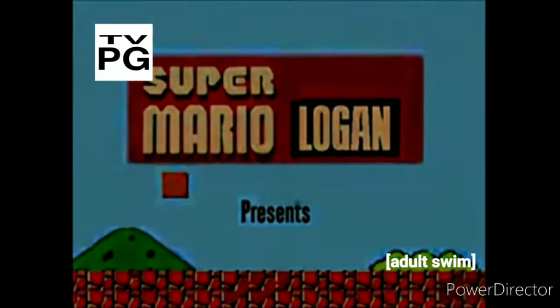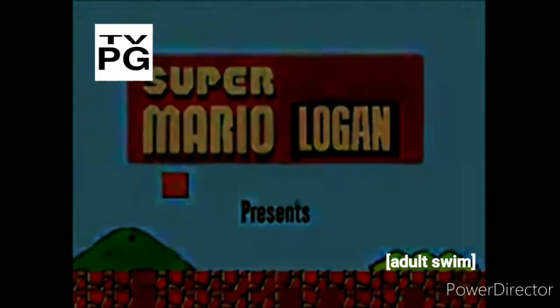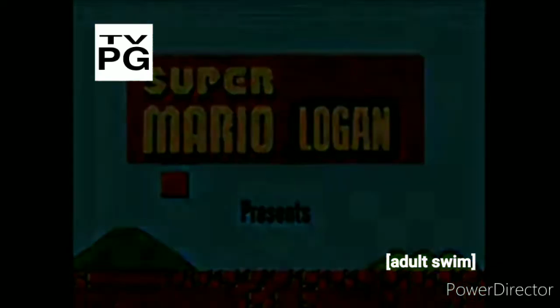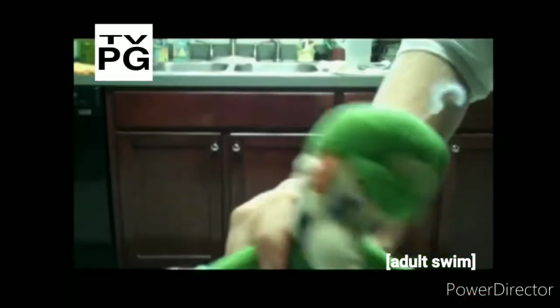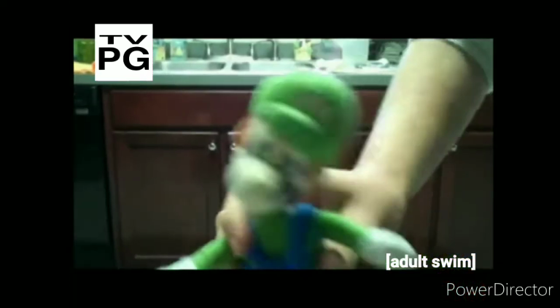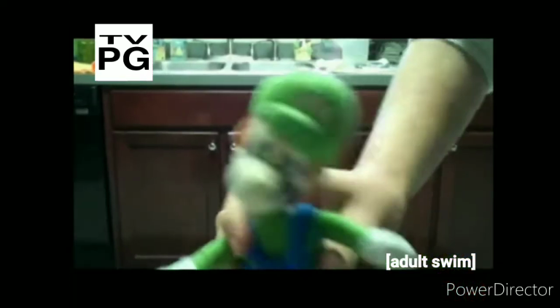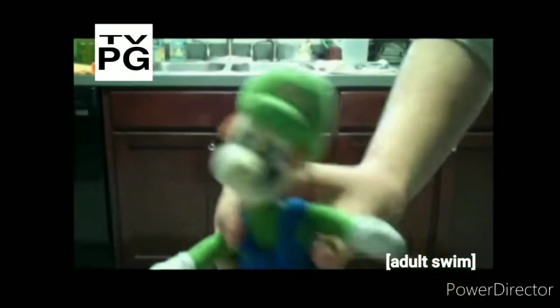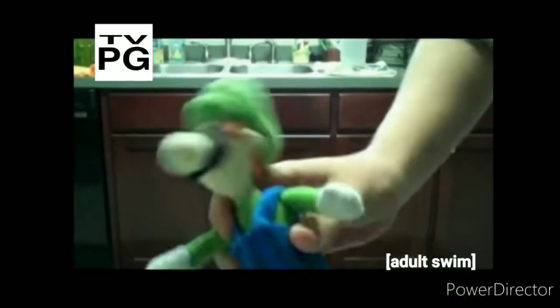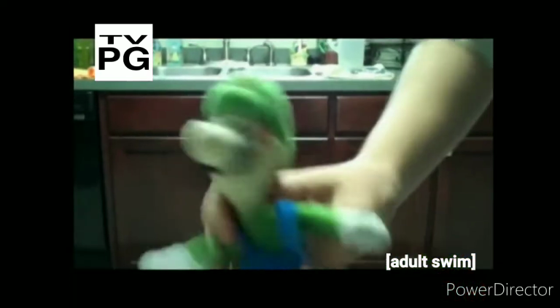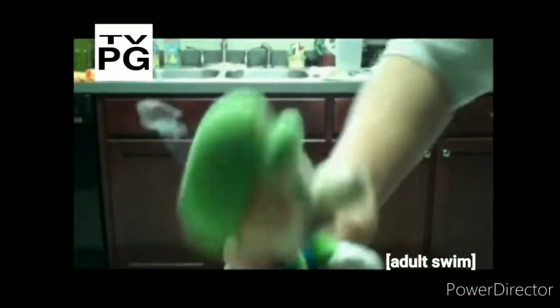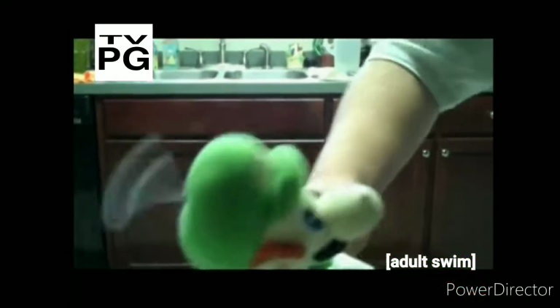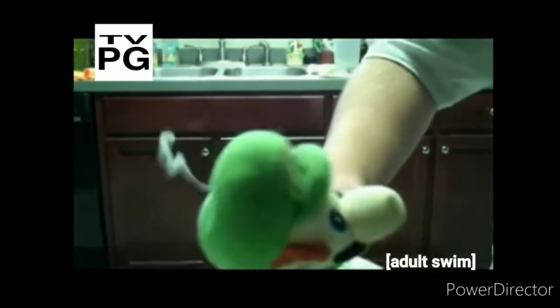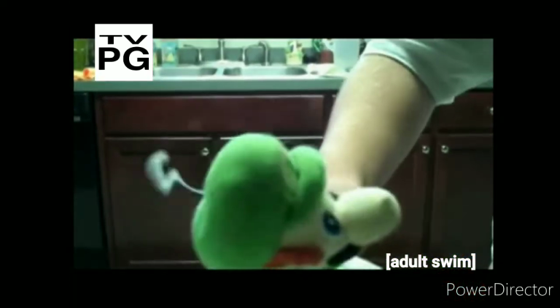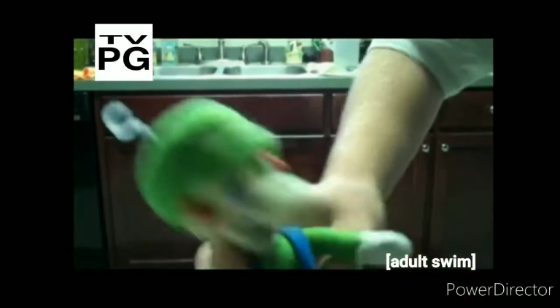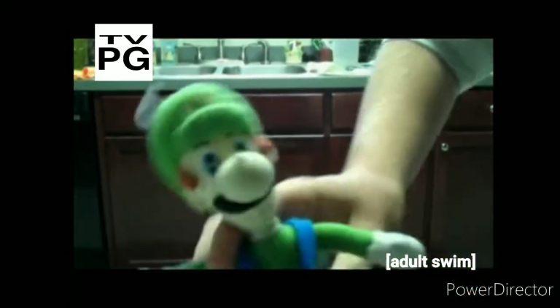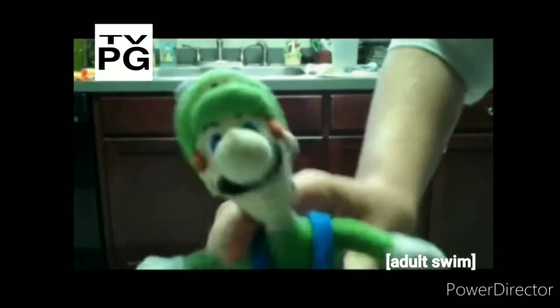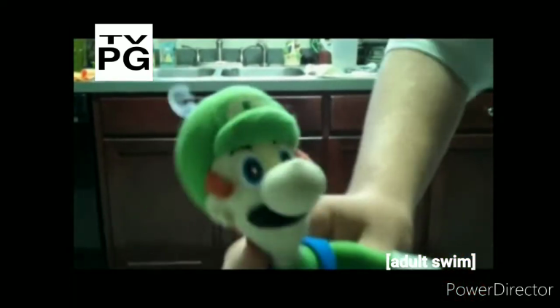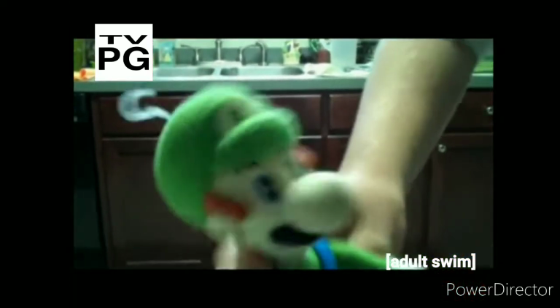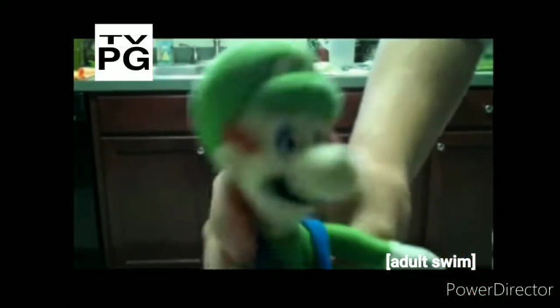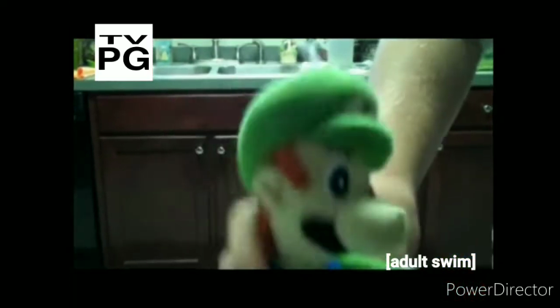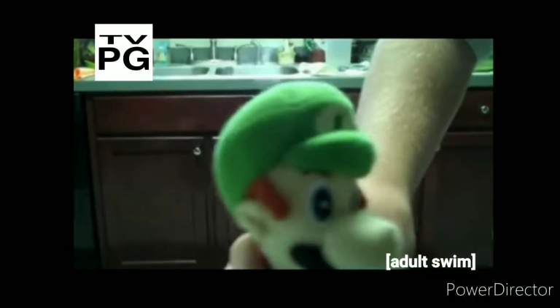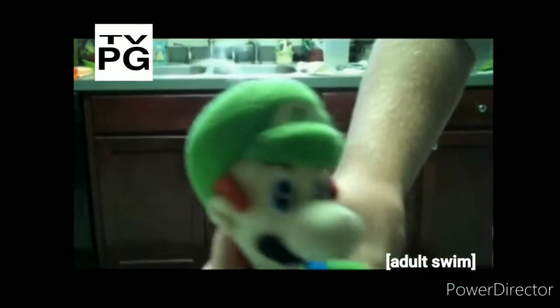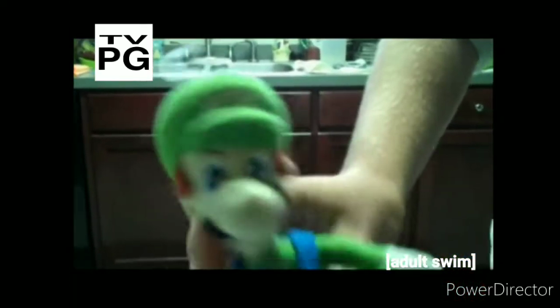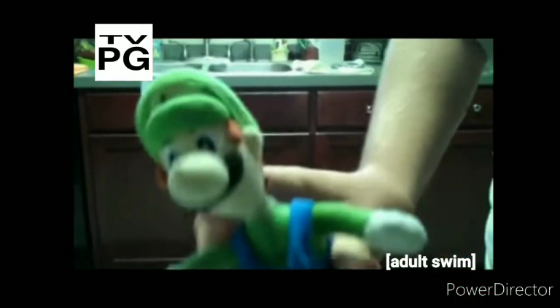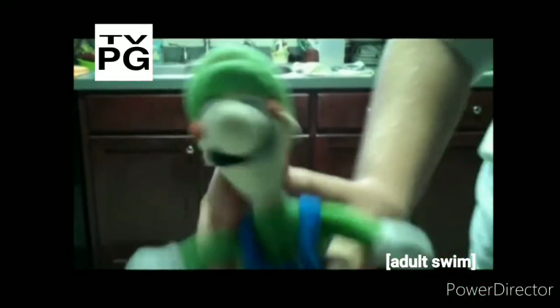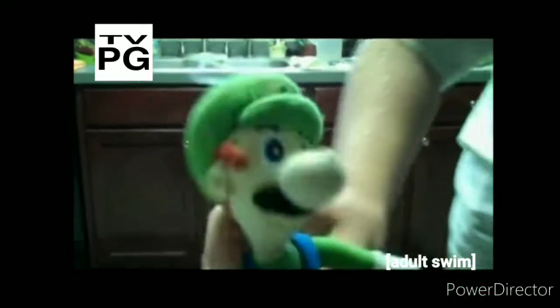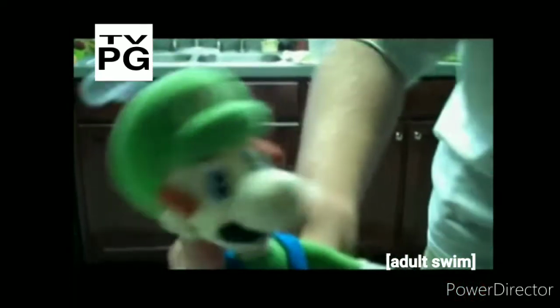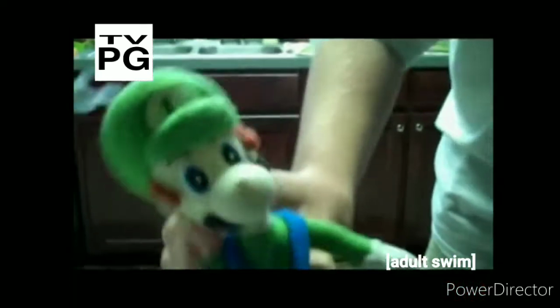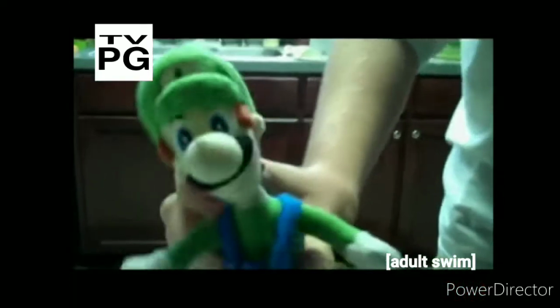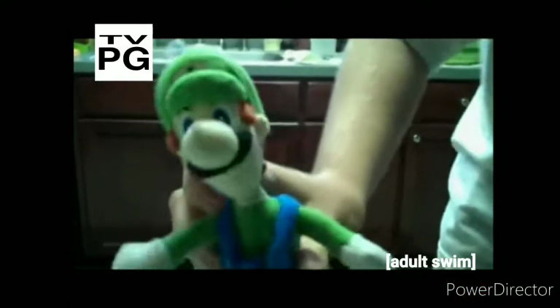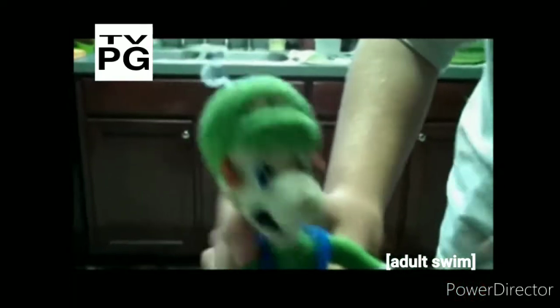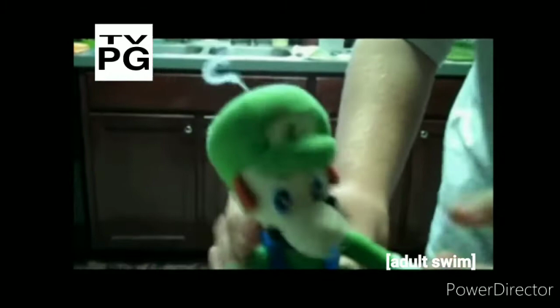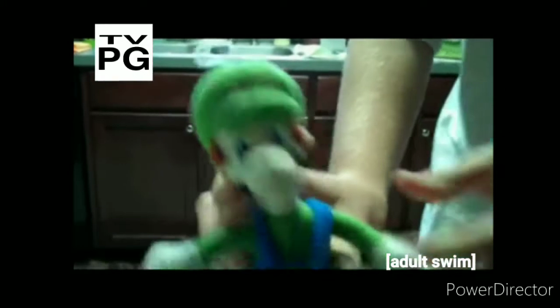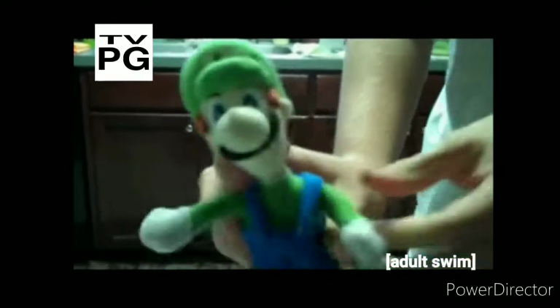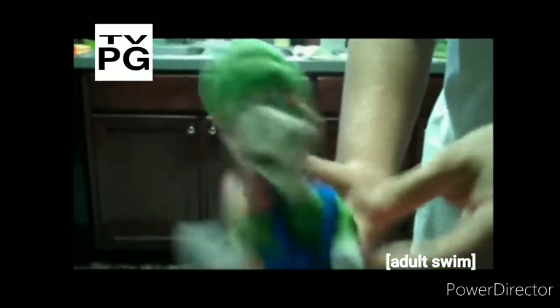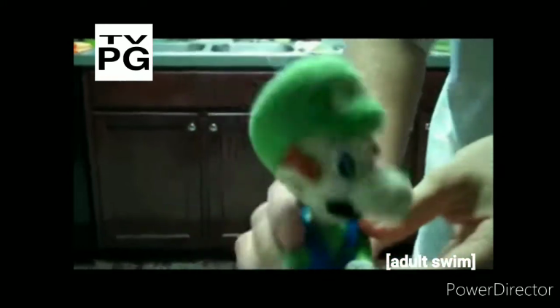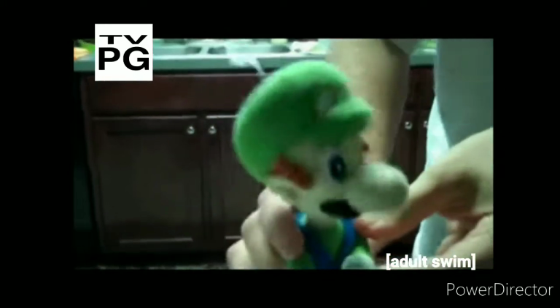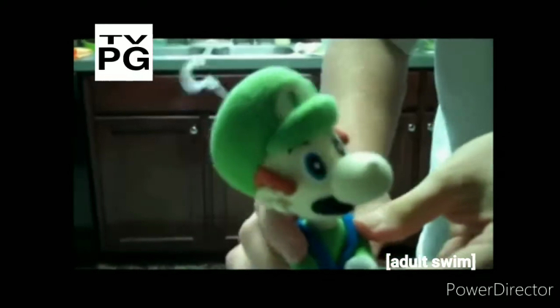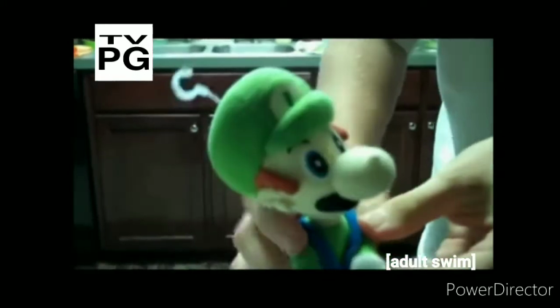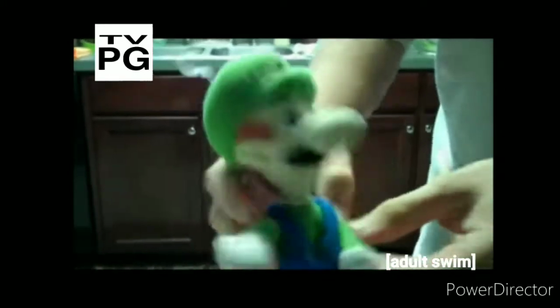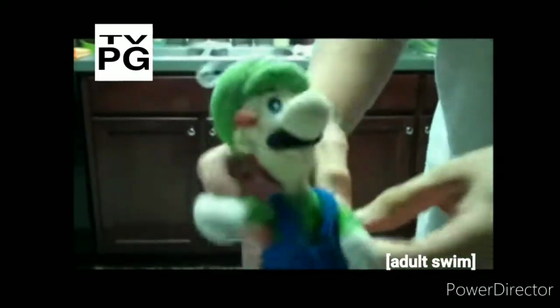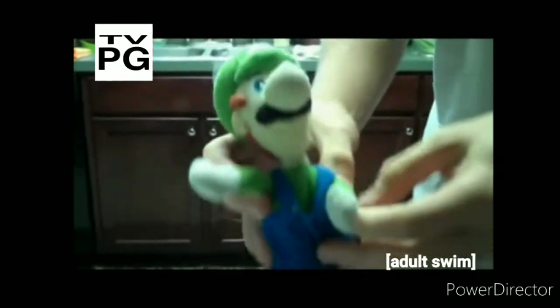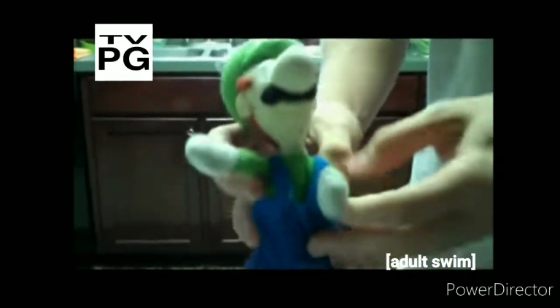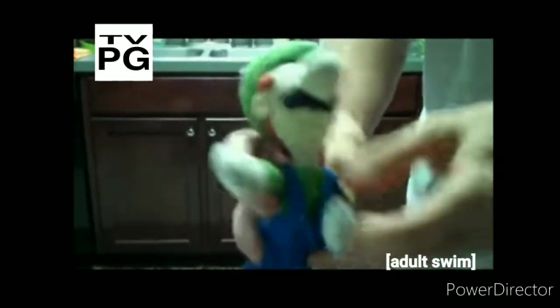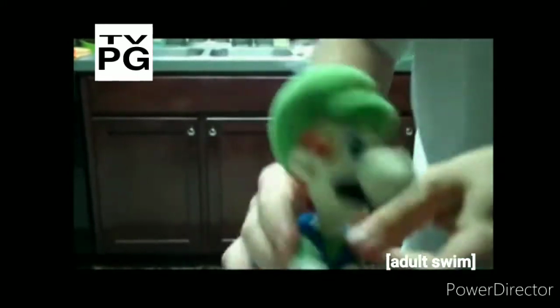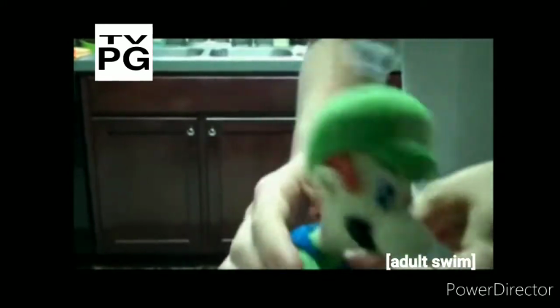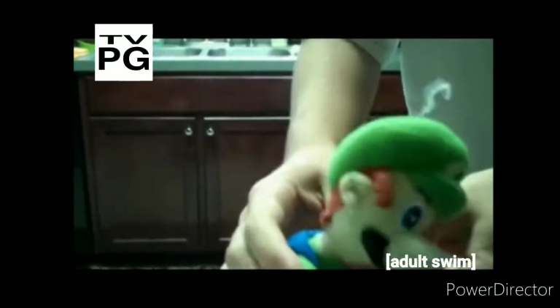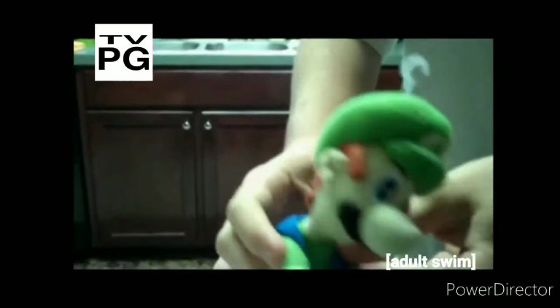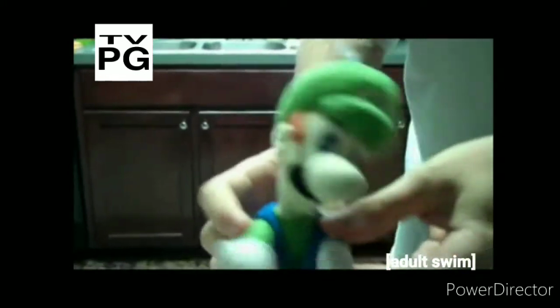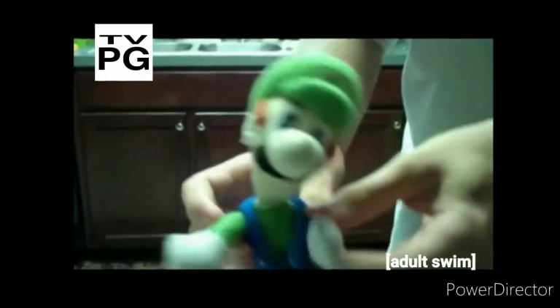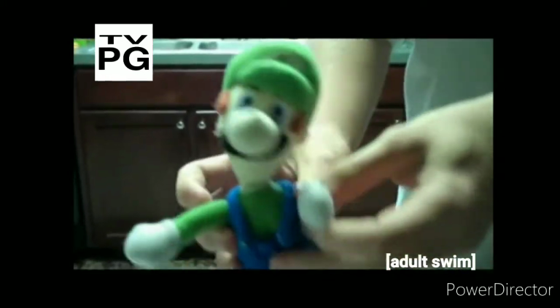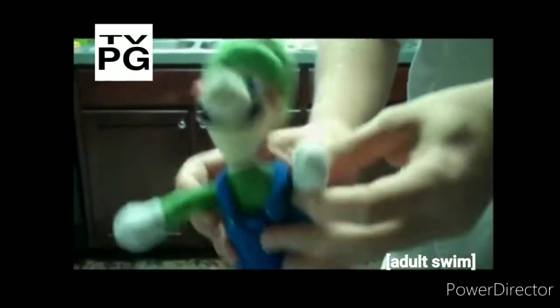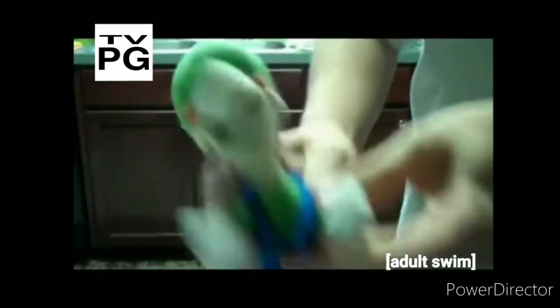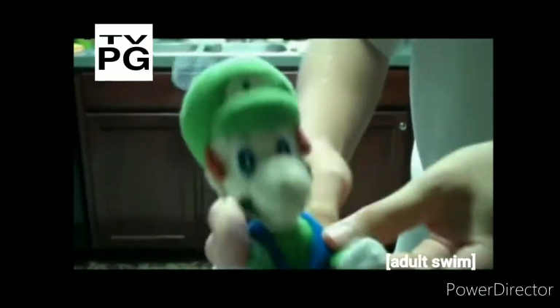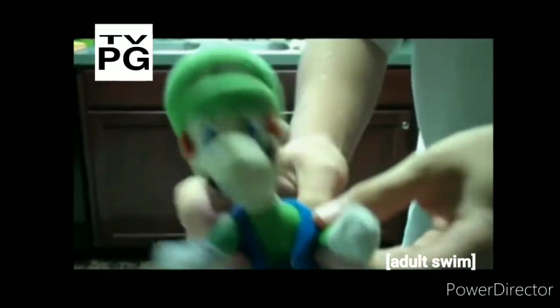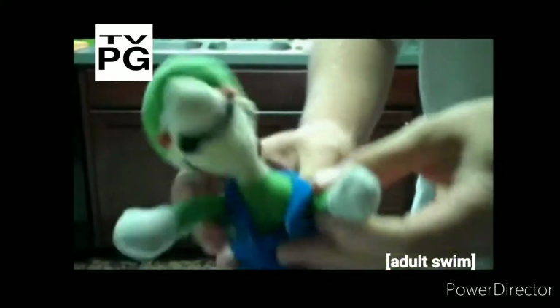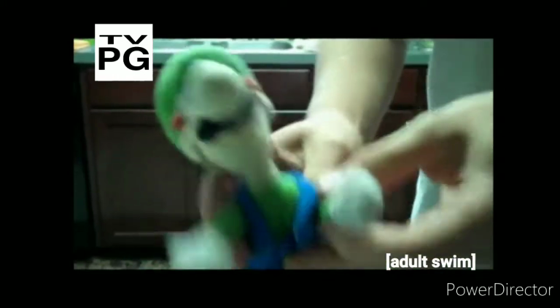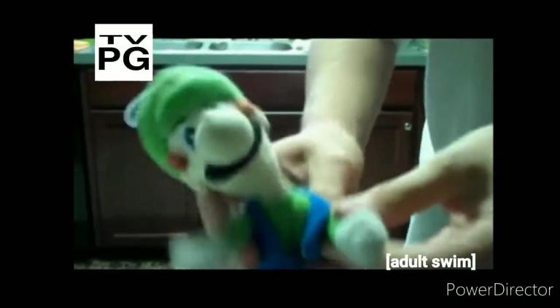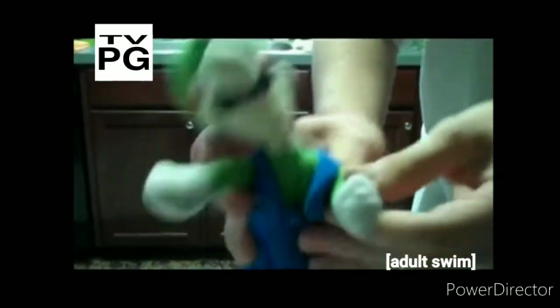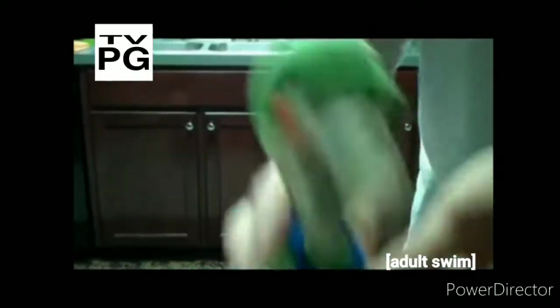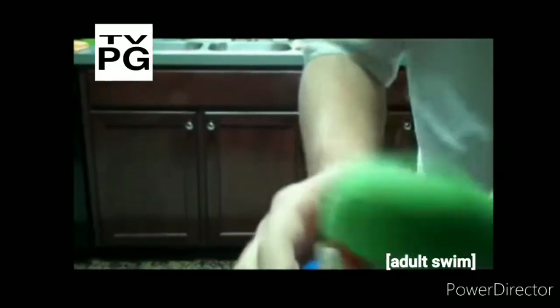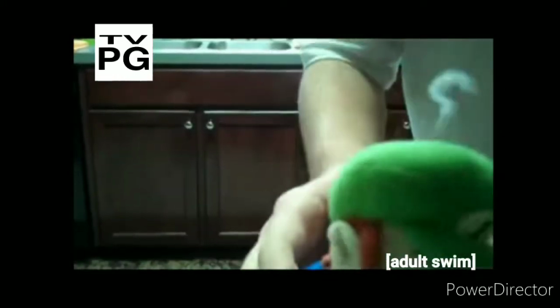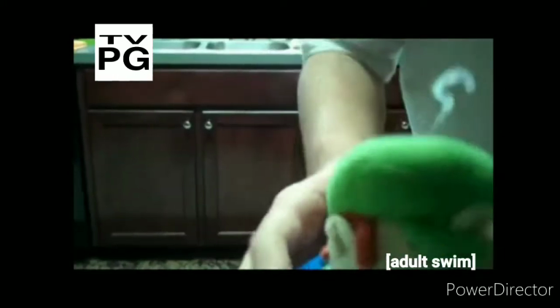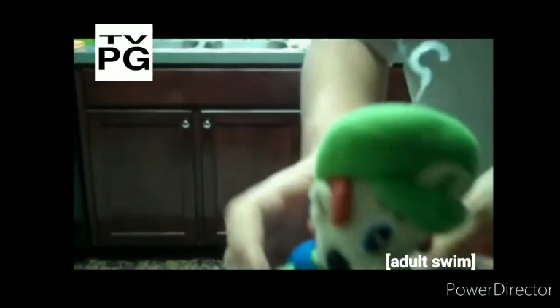Hello, Luigi here. Yeah, that's right, the real Mama Luigi. And we have something to blow your mind.